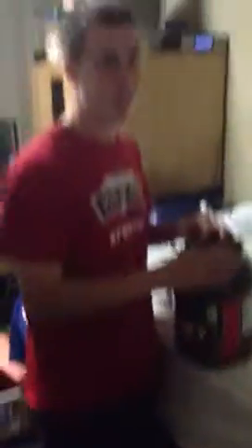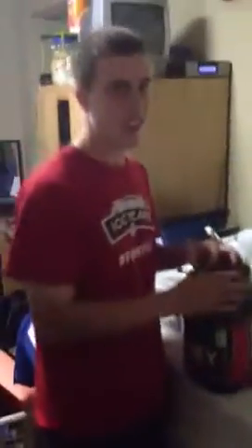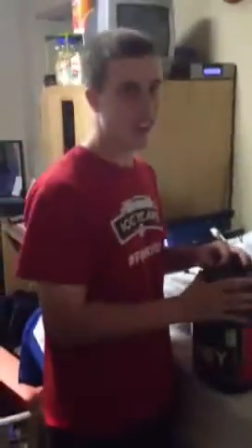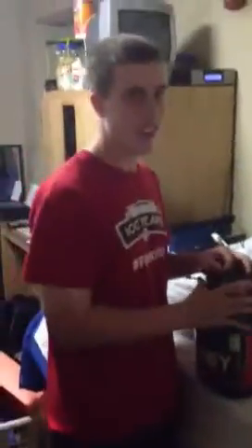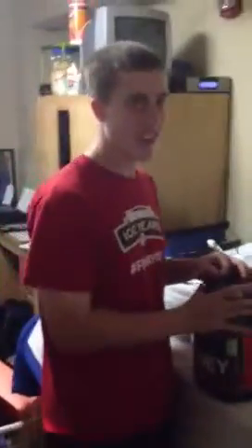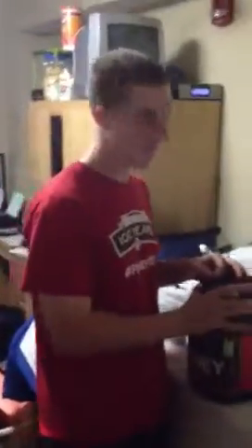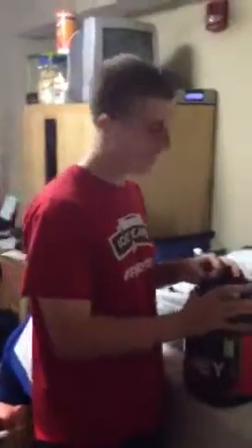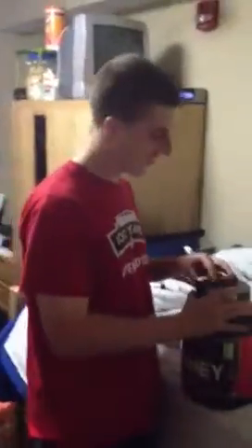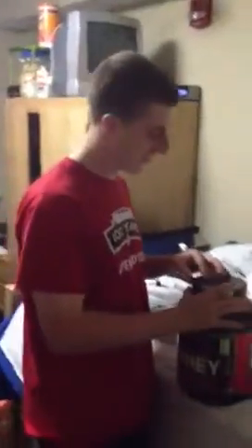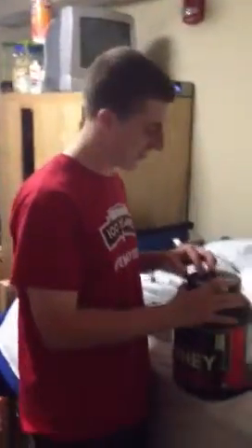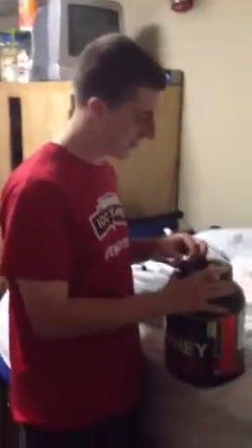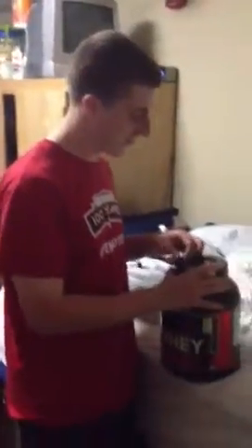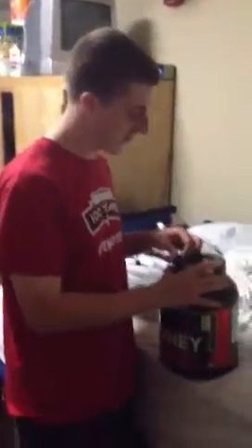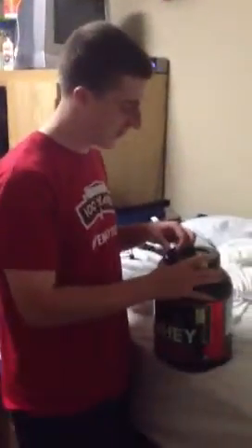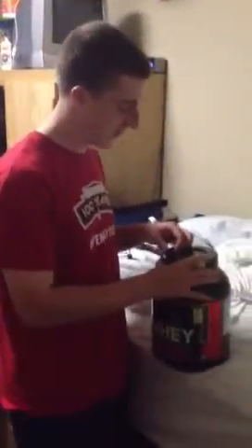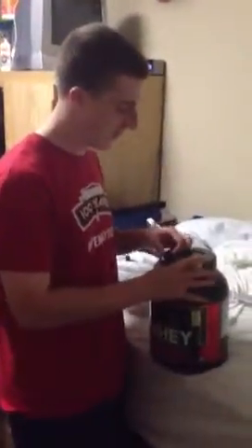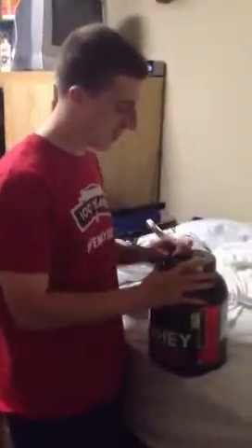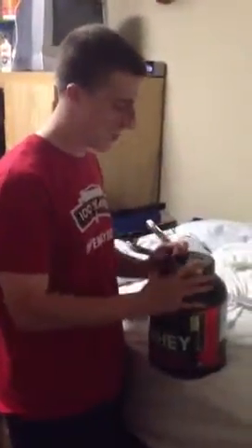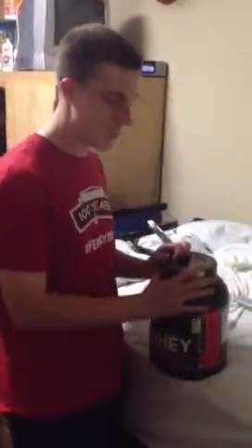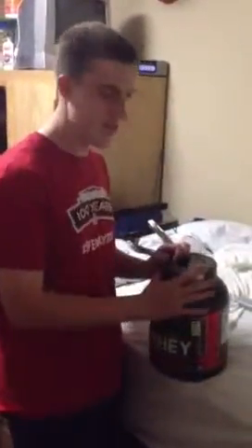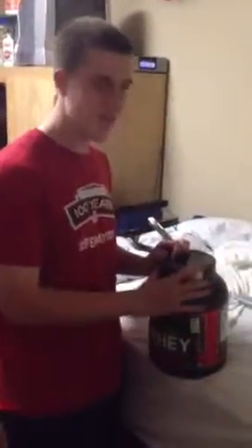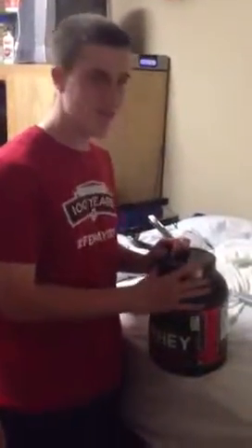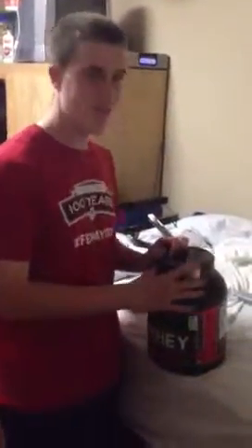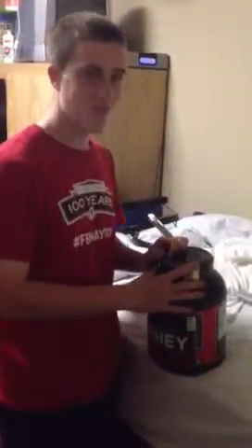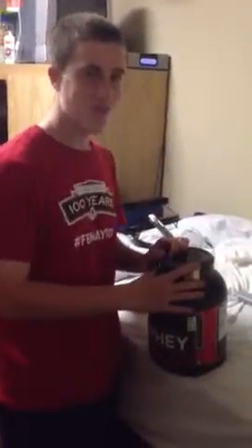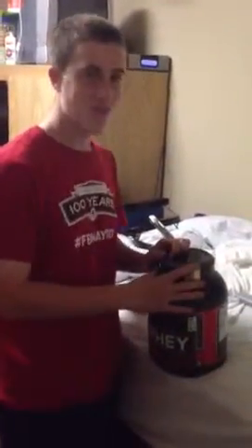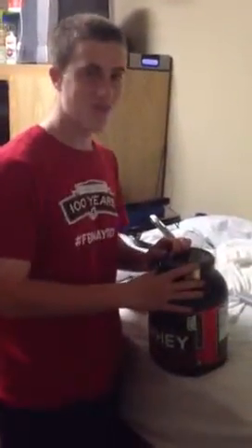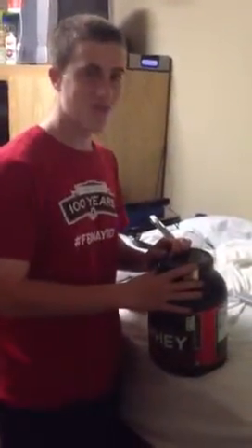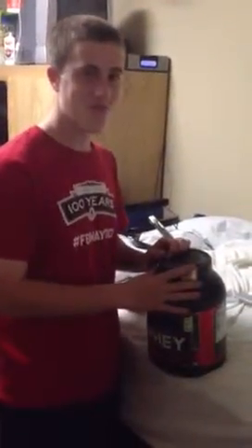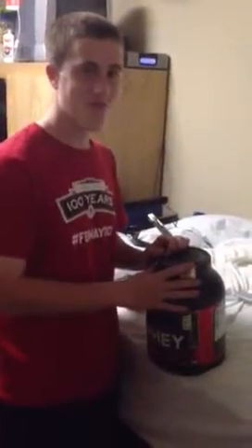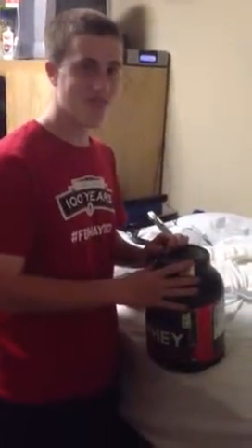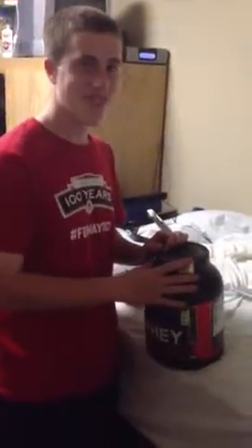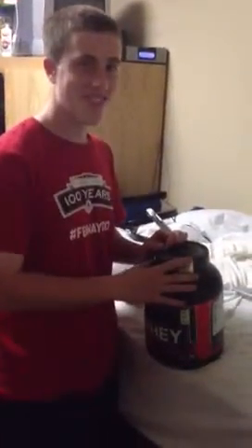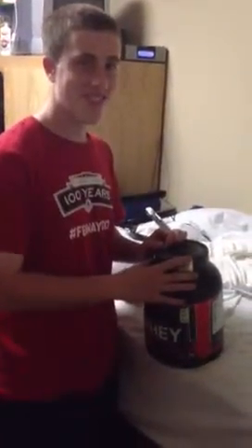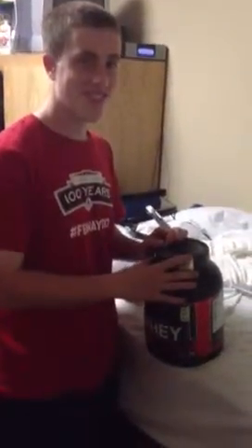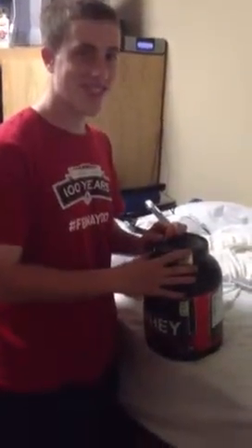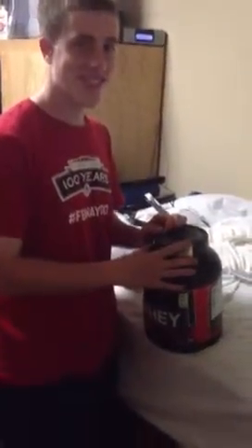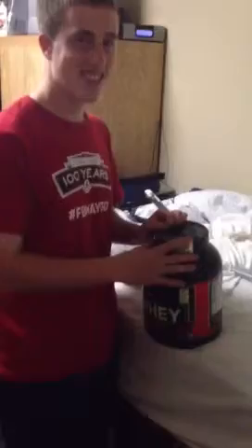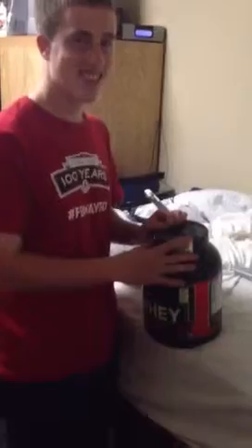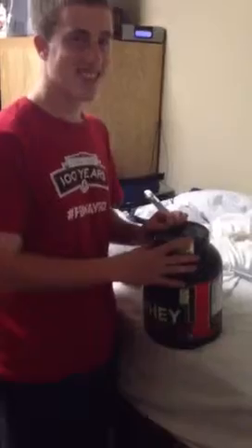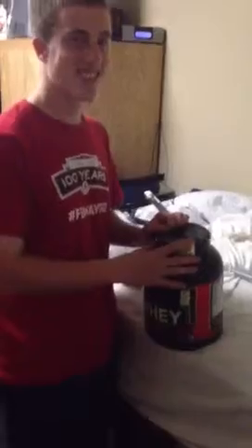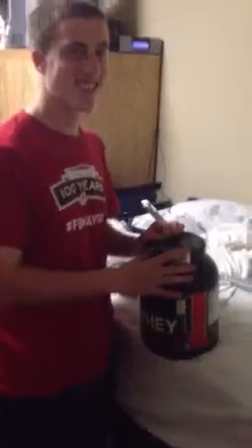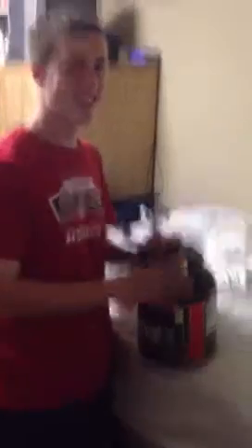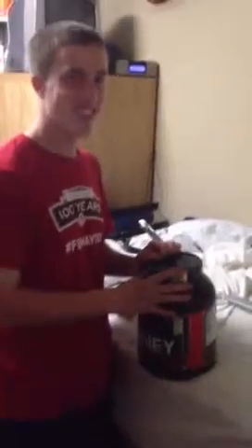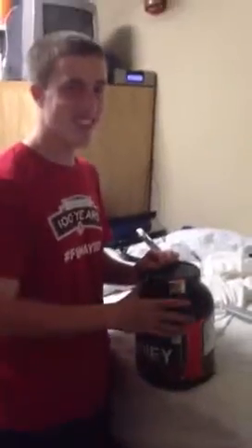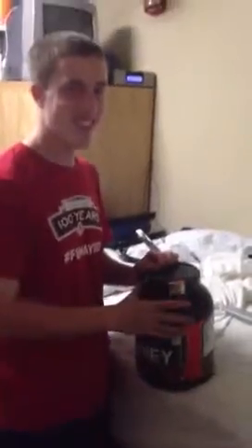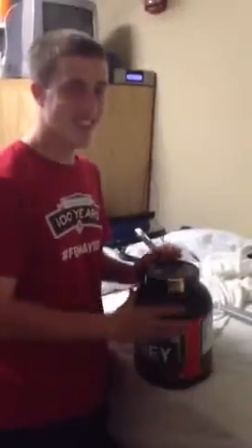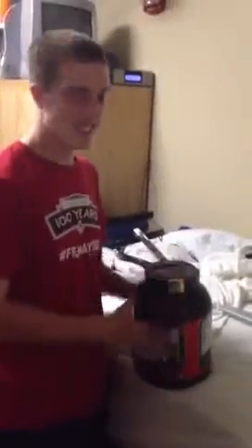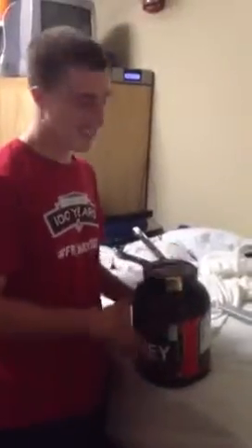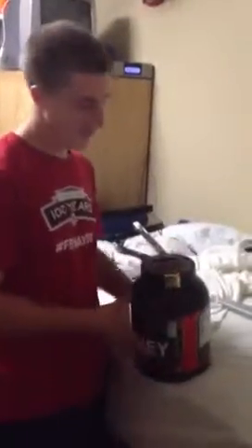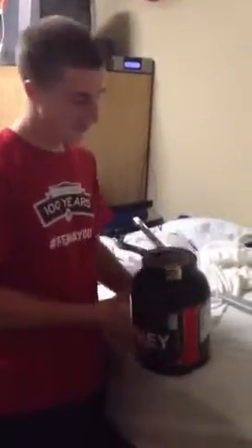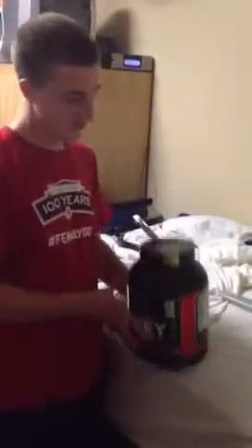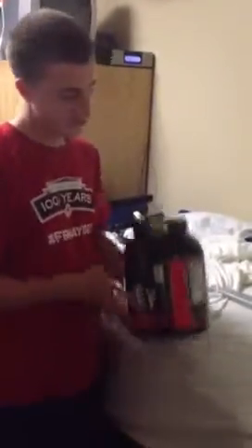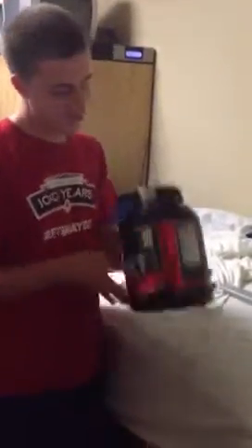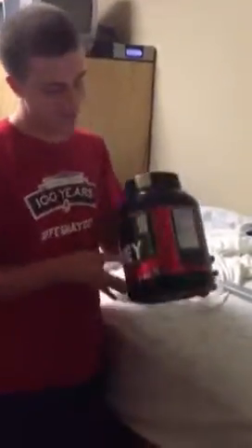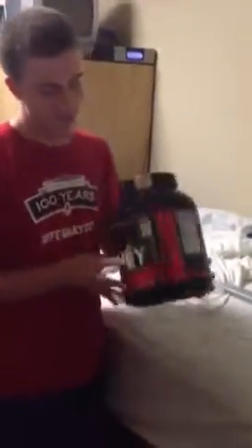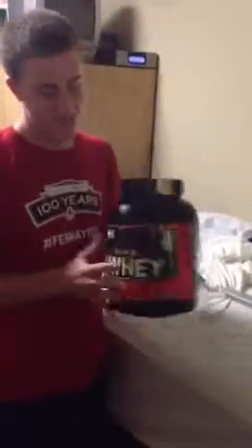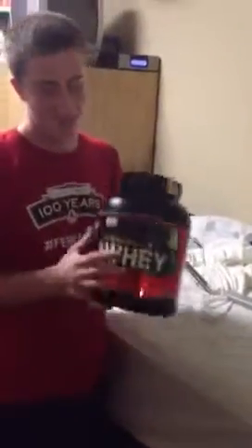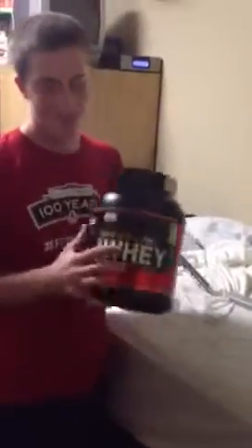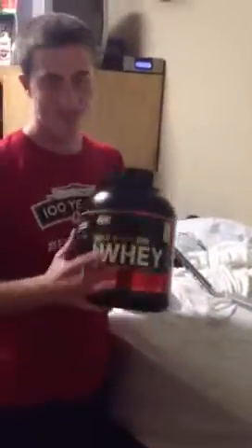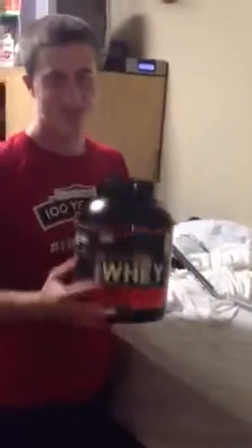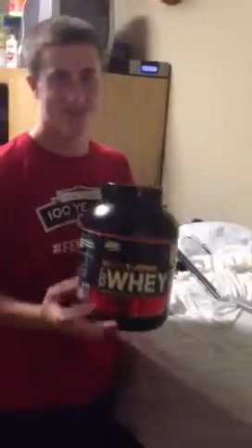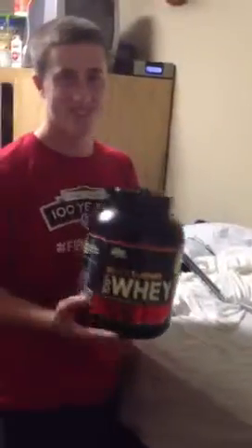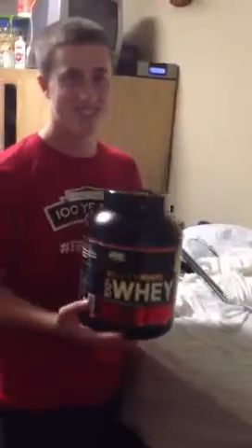Hello guys, welcome! We are going to show you how to open a protein bottle.